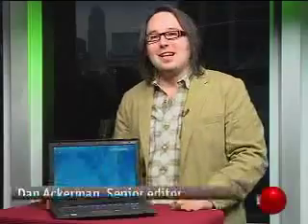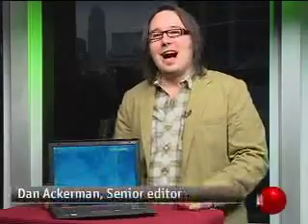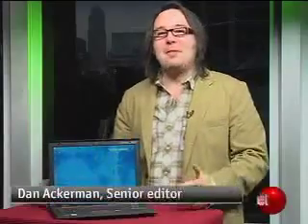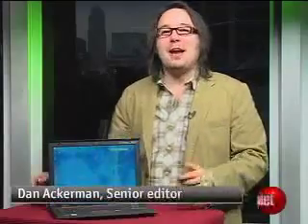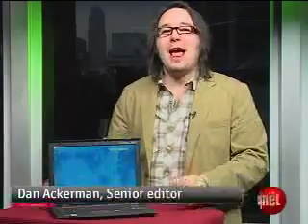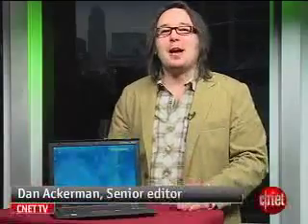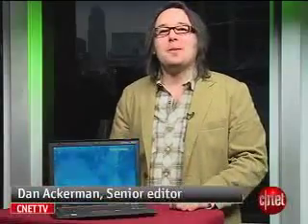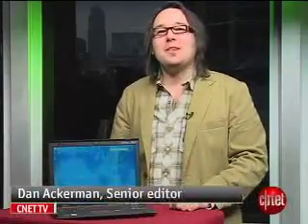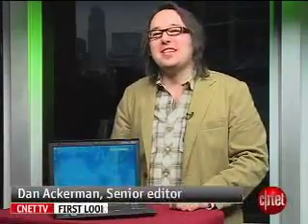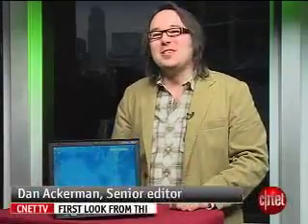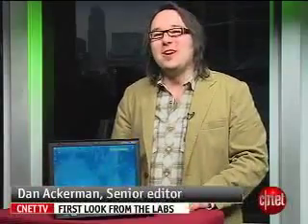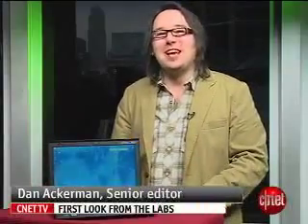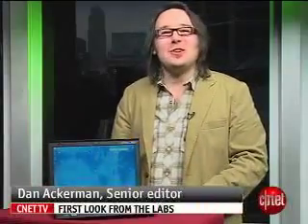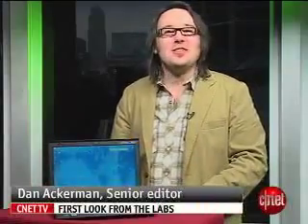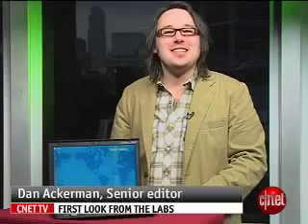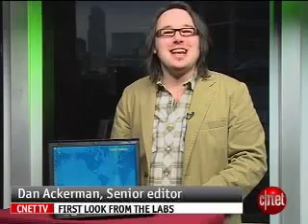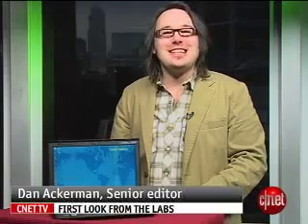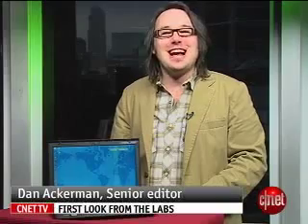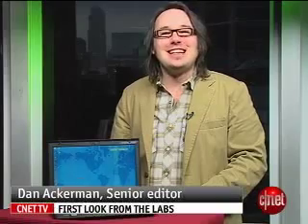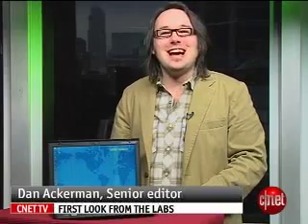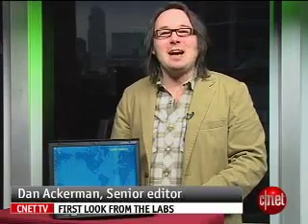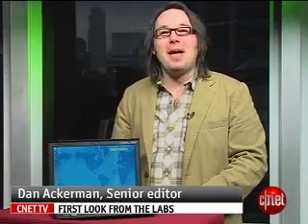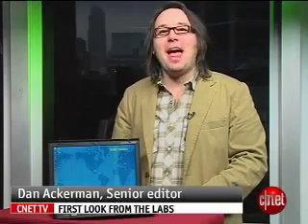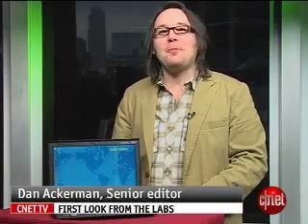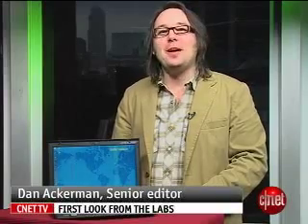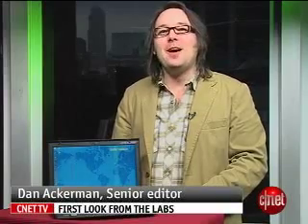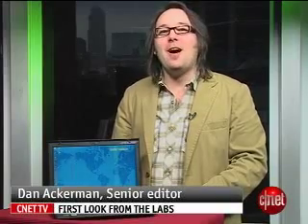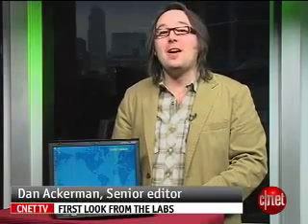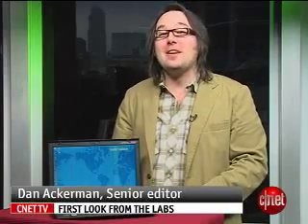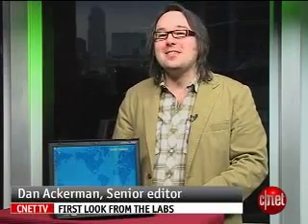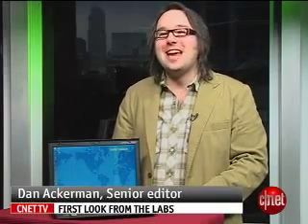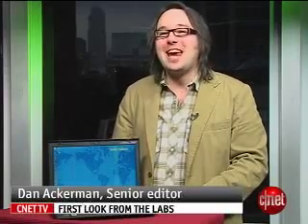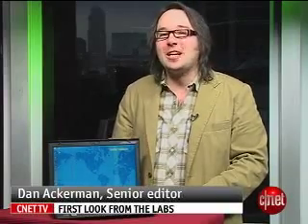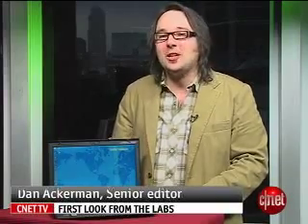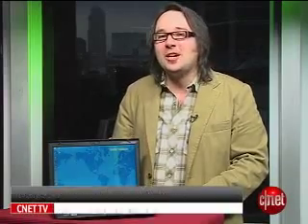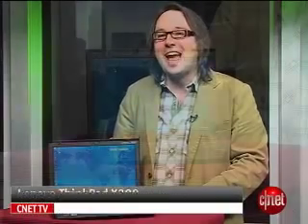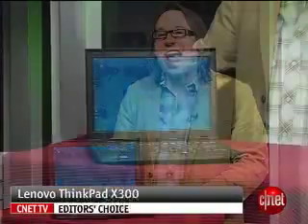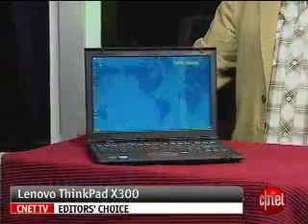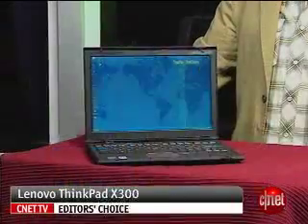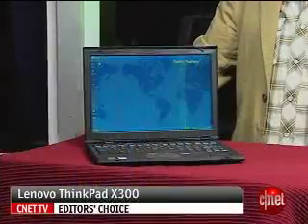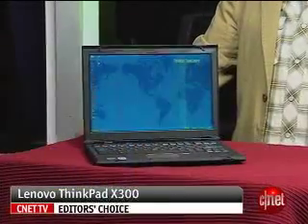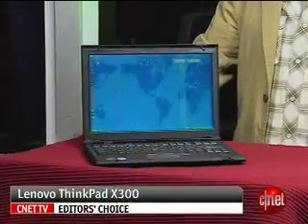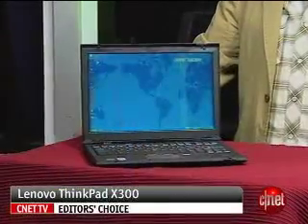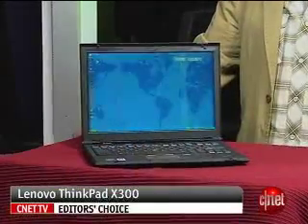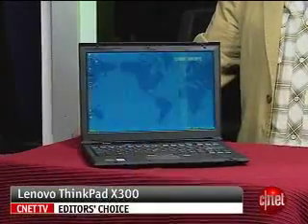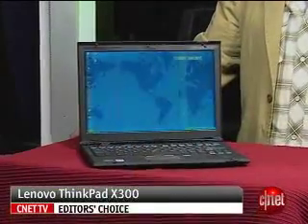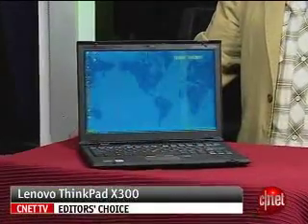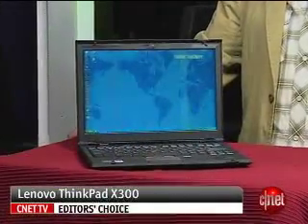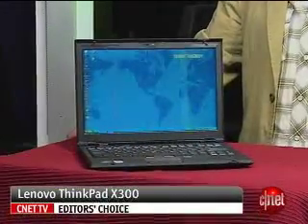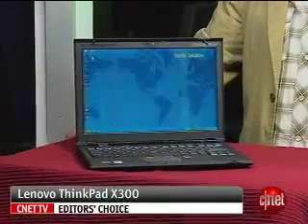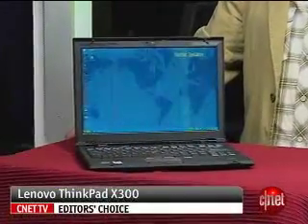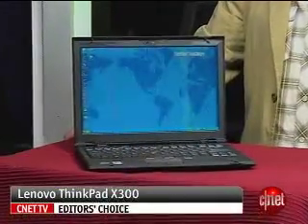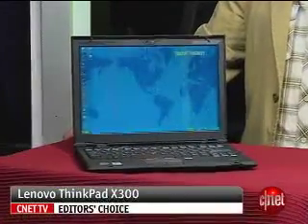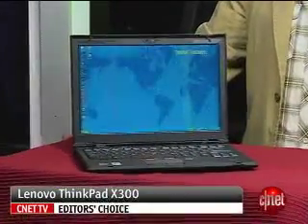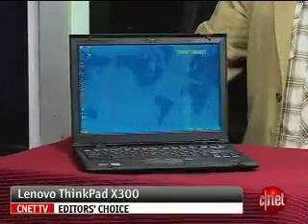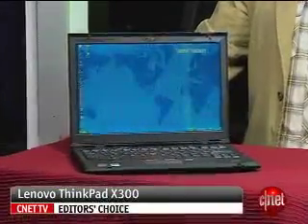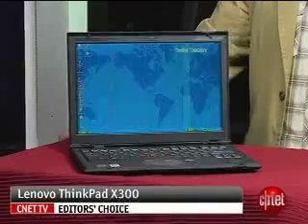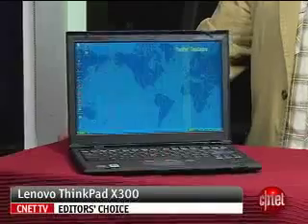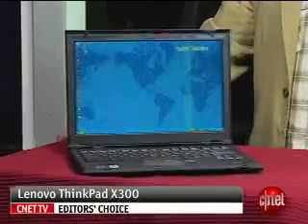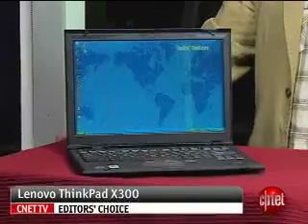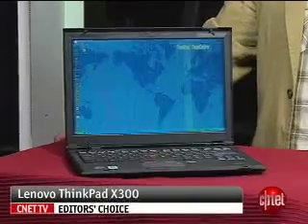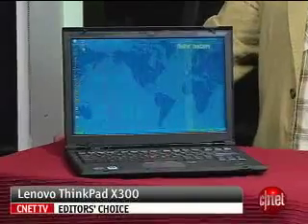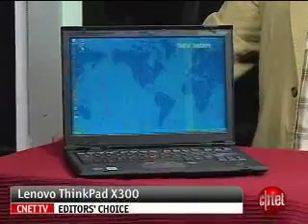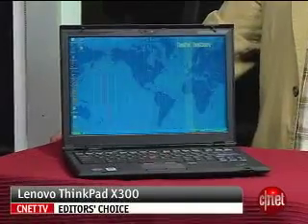I'm Dan Ackerman, senior editor at CNET.com, and we are here taking a look at the laptop of the moment, Lenovo's ThinkPad X300.